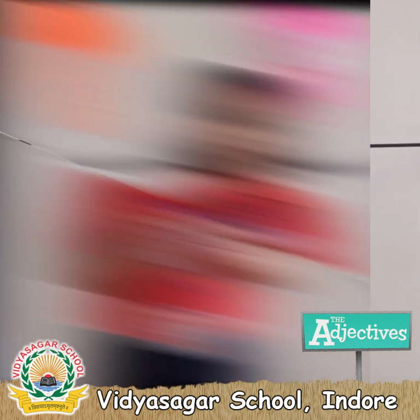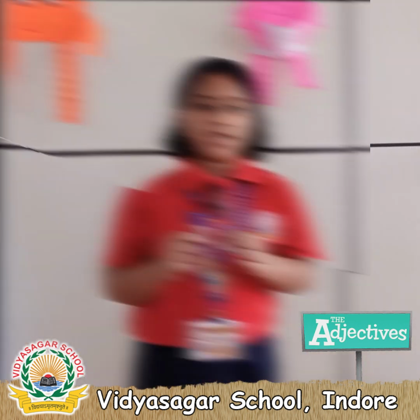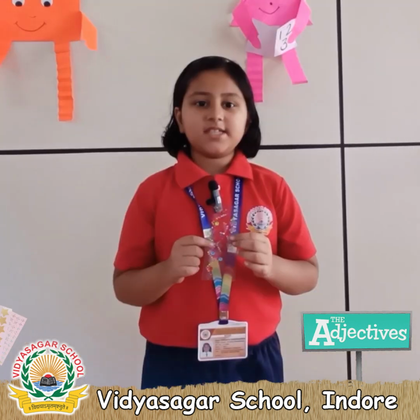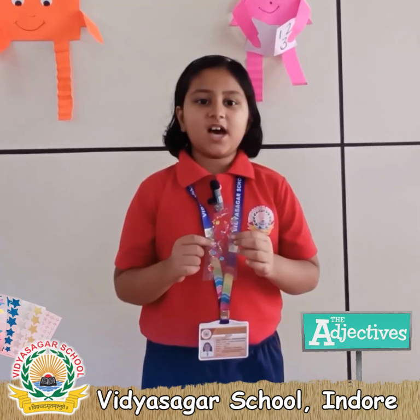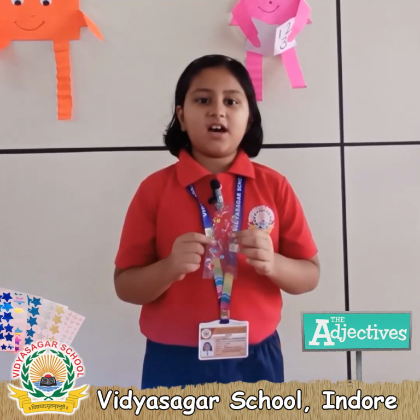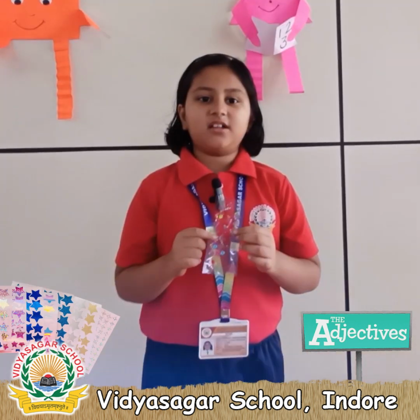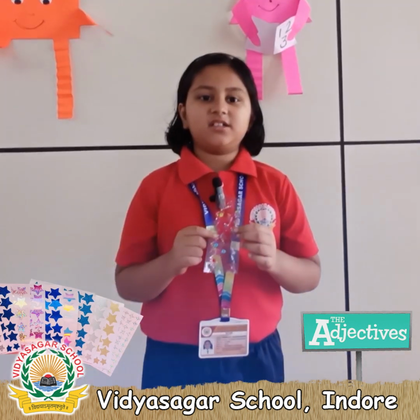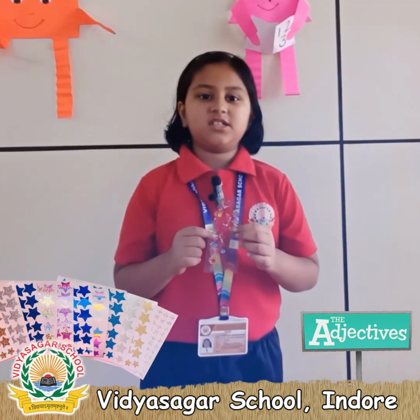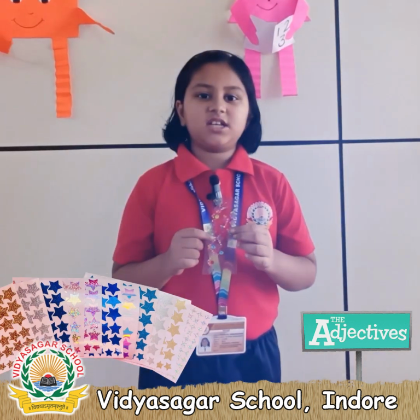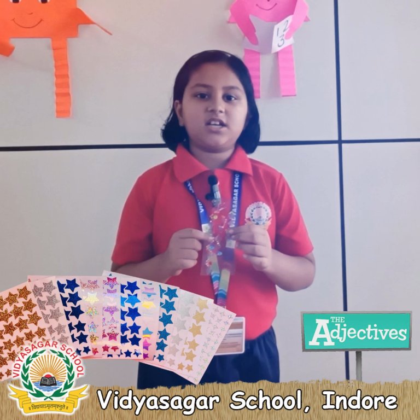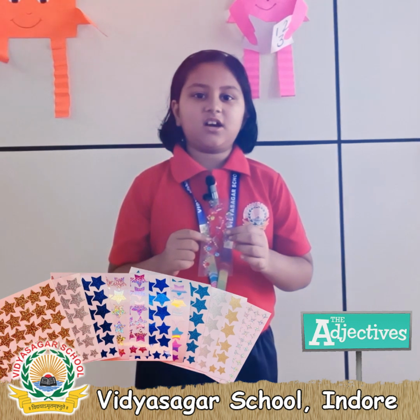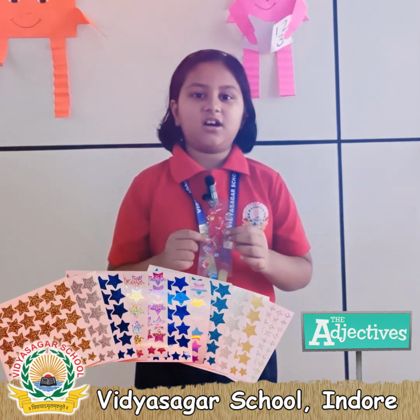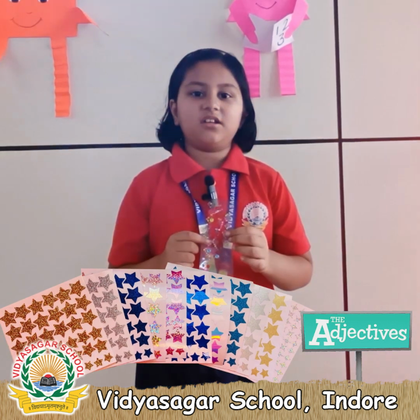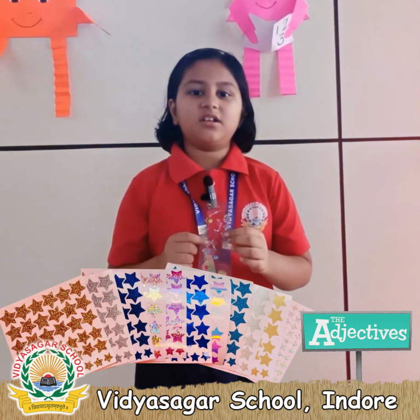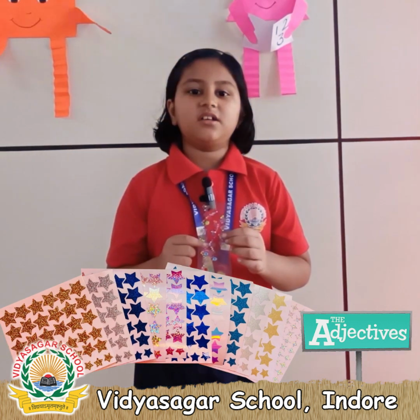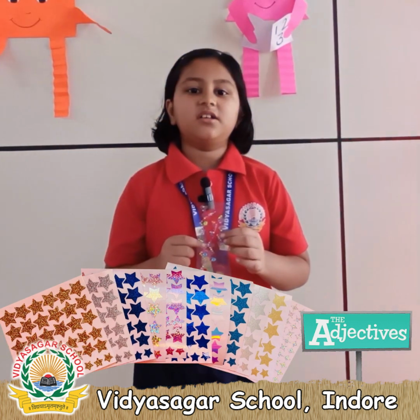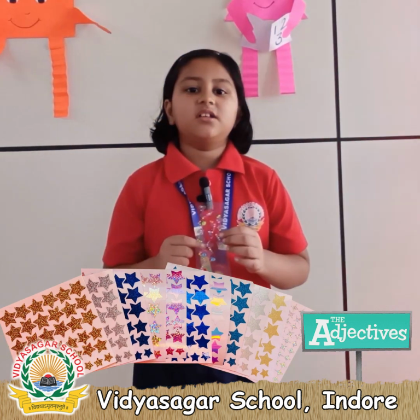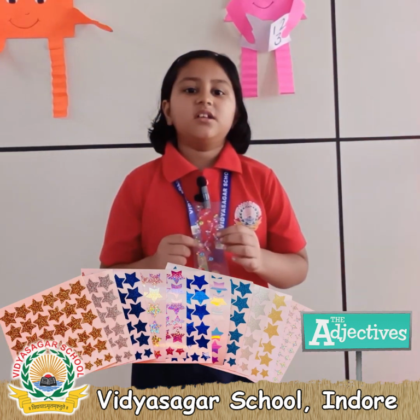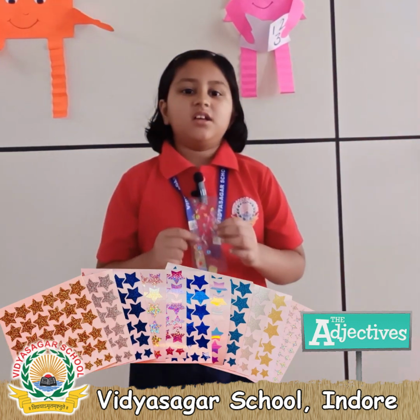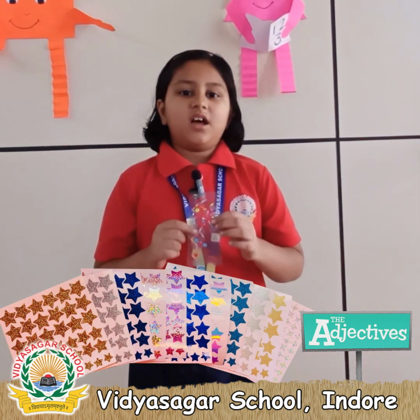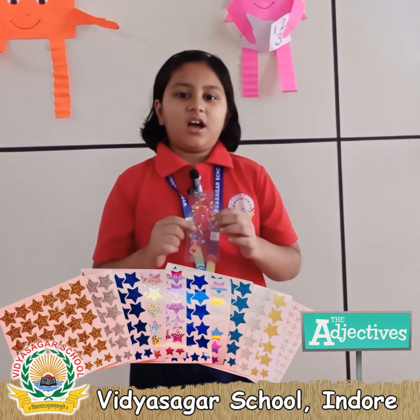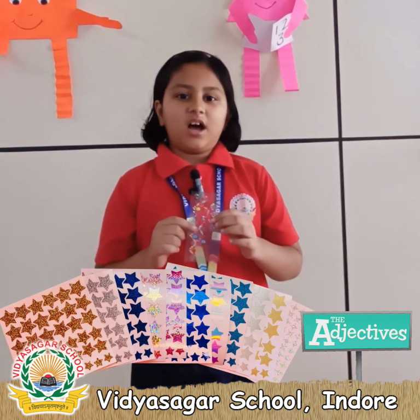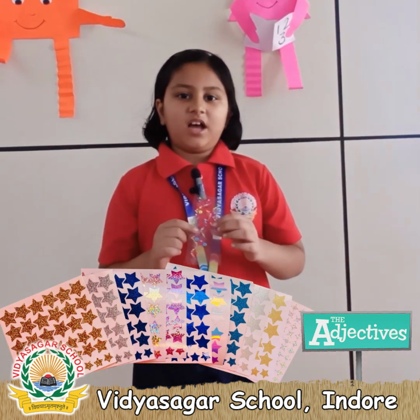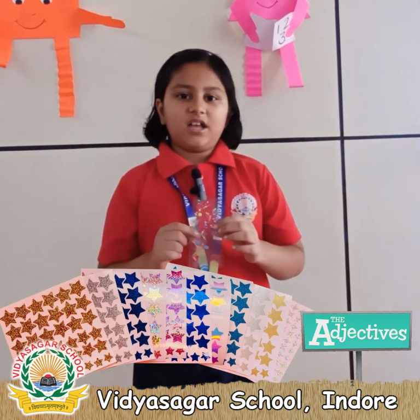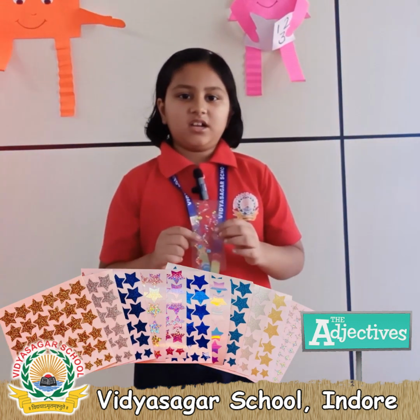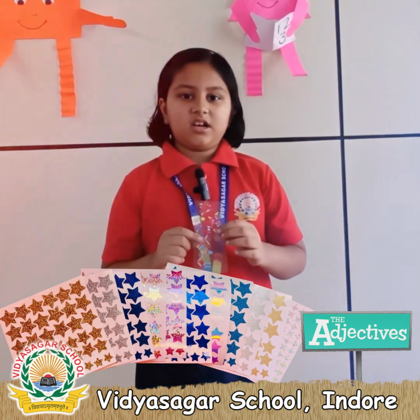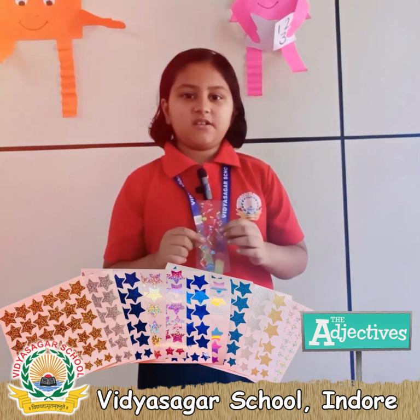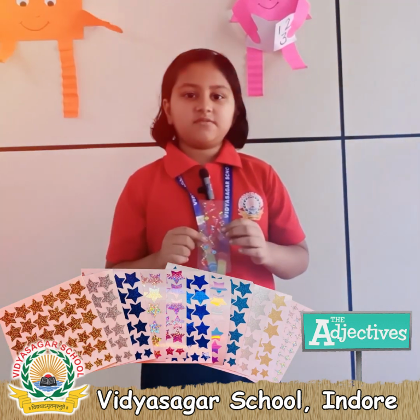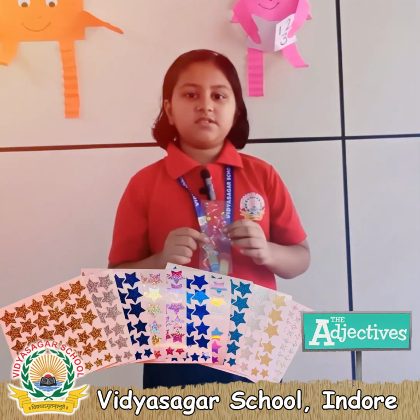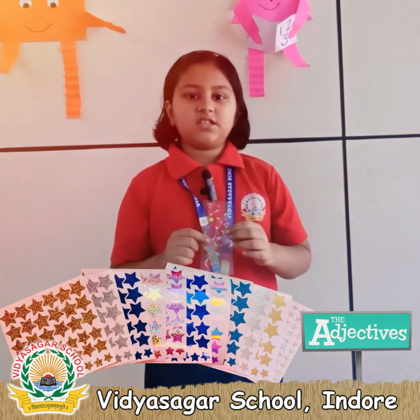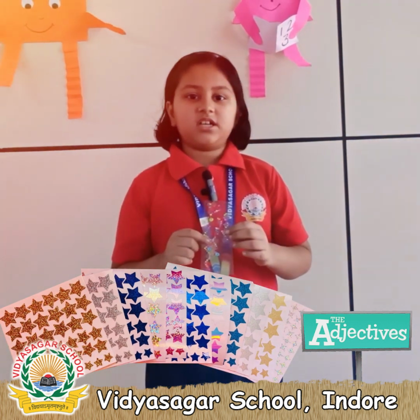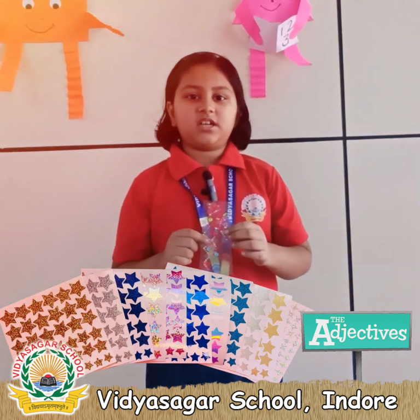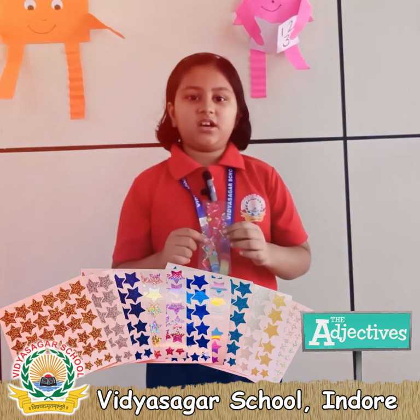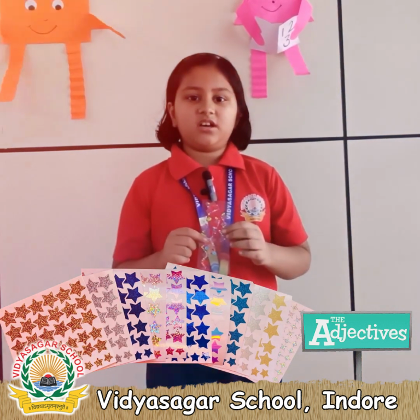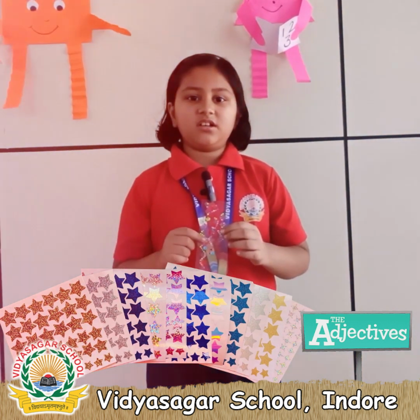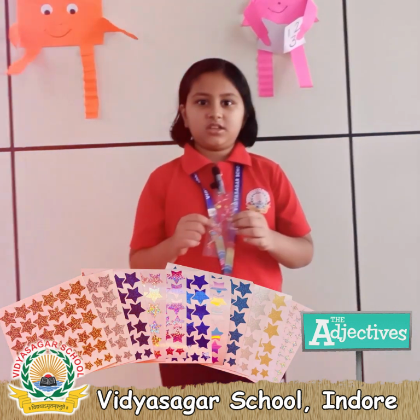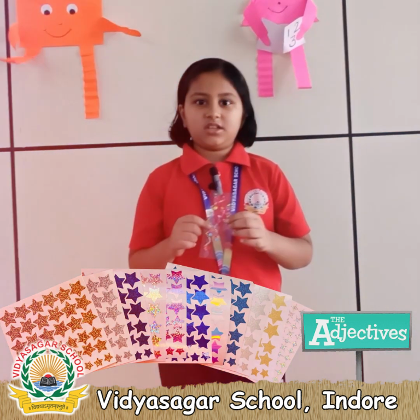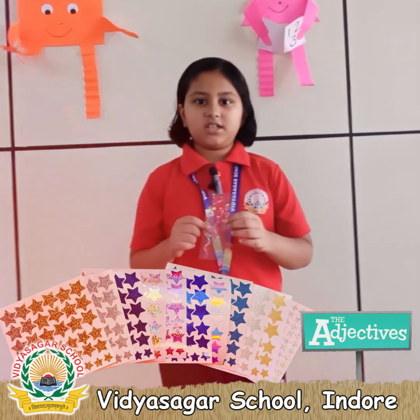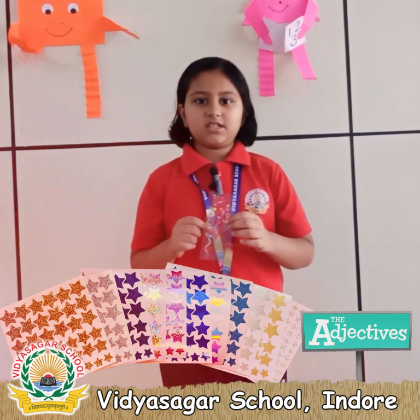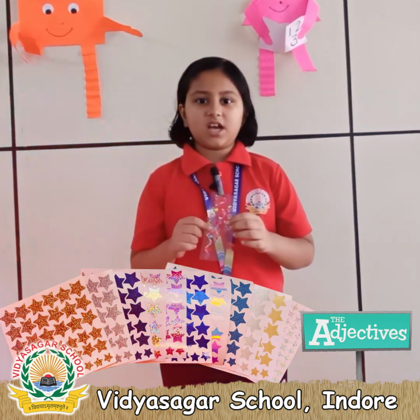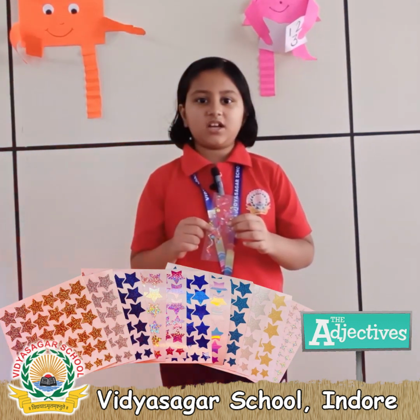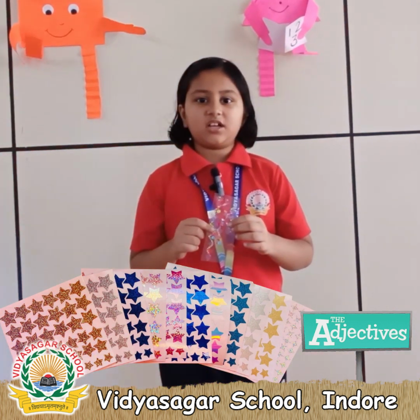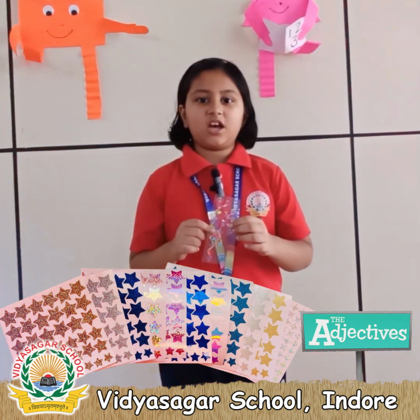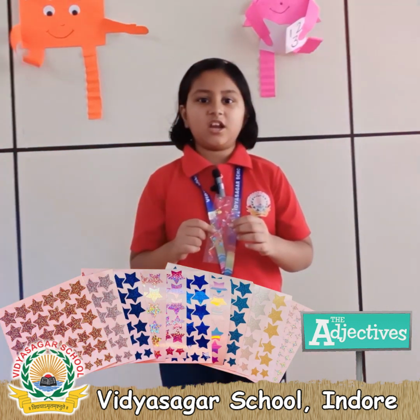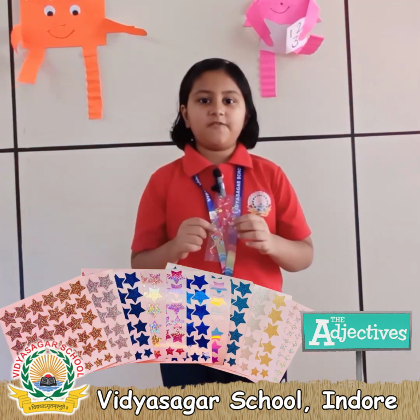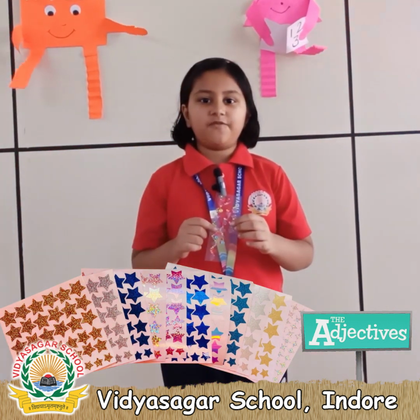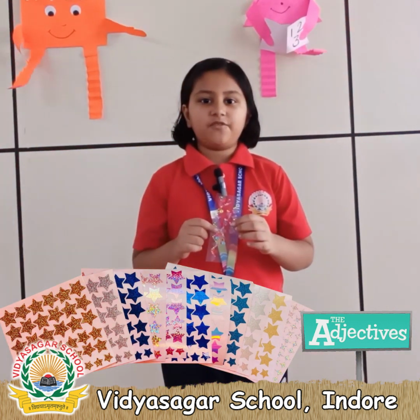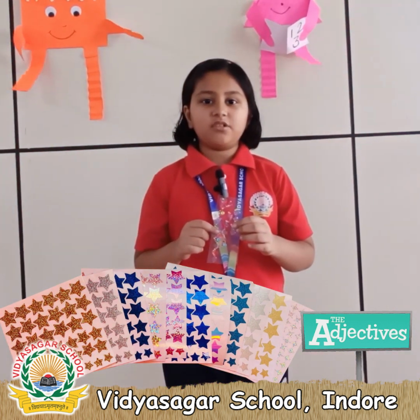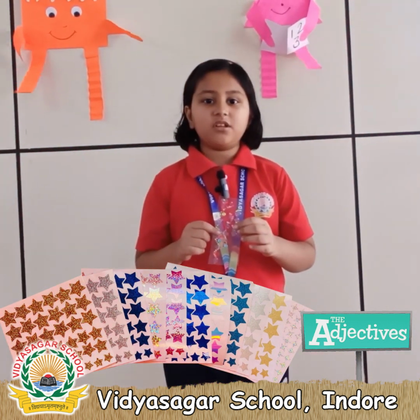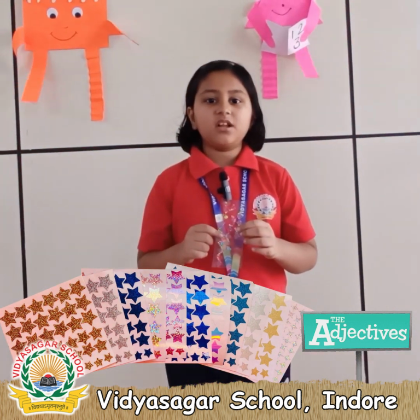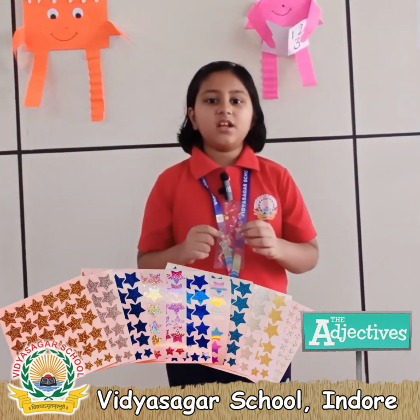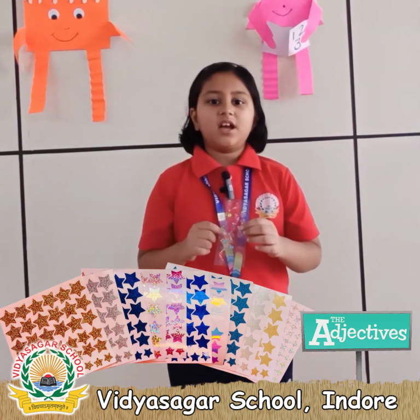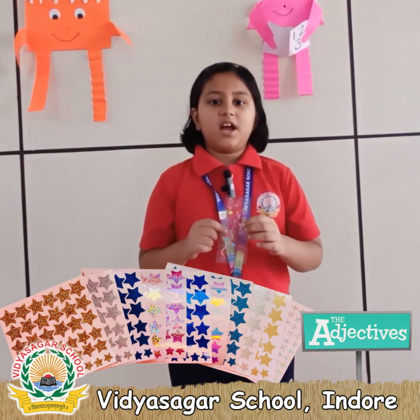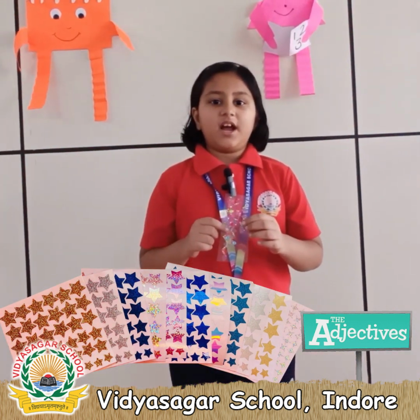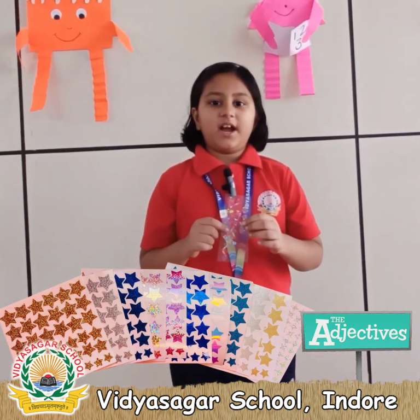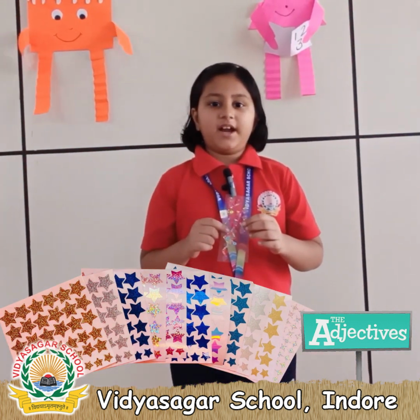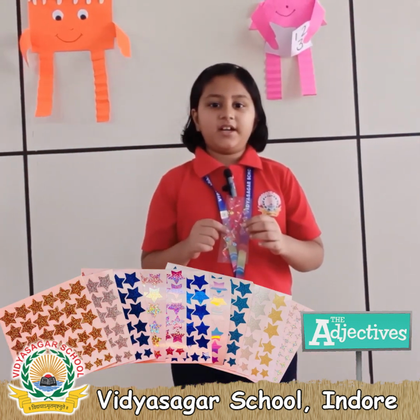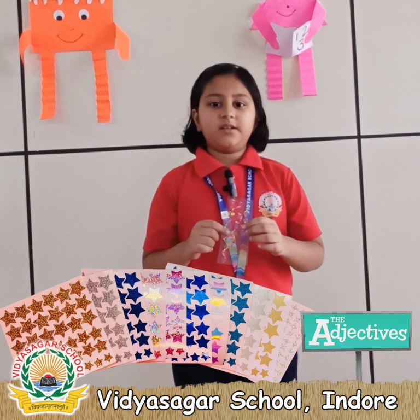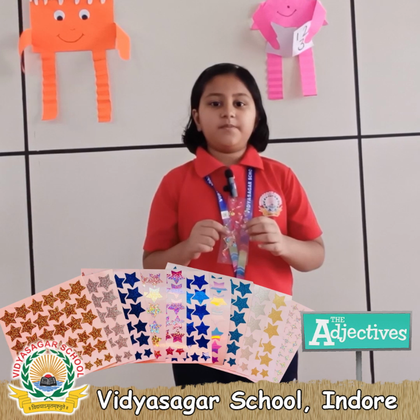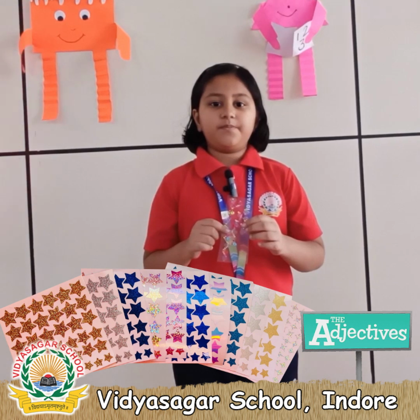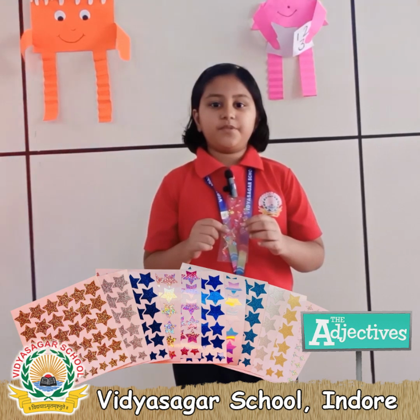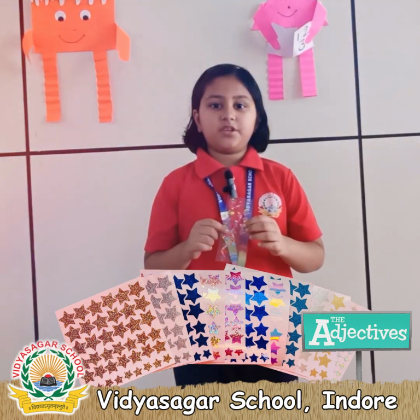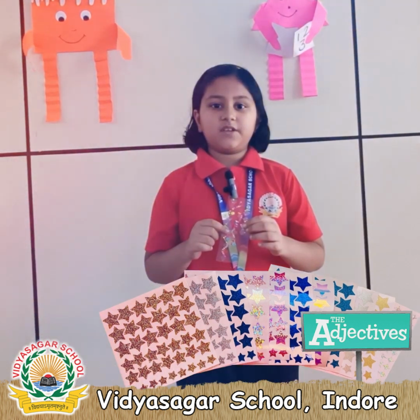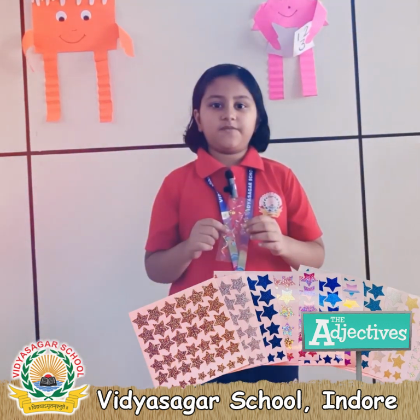These are stickers. I love stickers. These are colorful and beautiful.